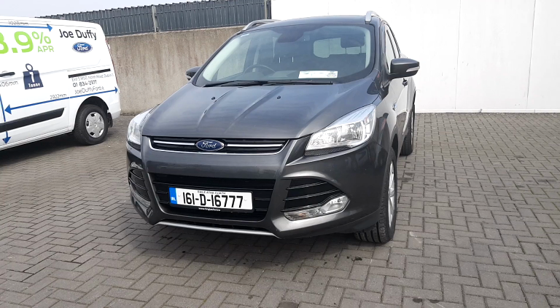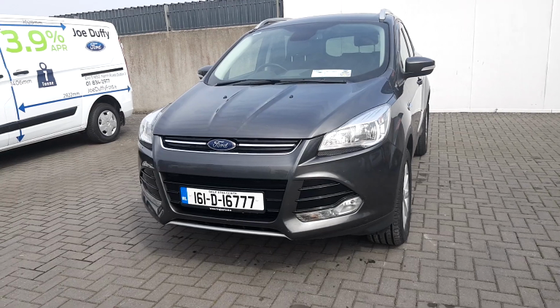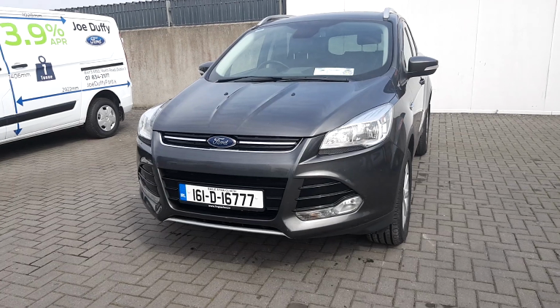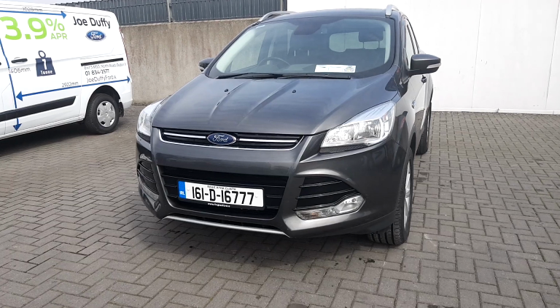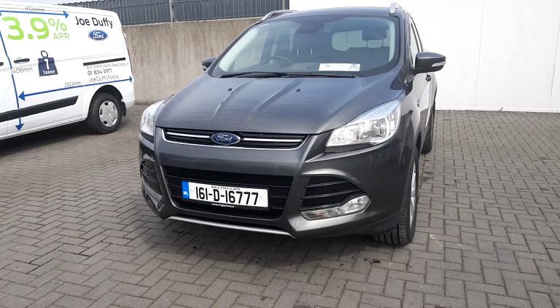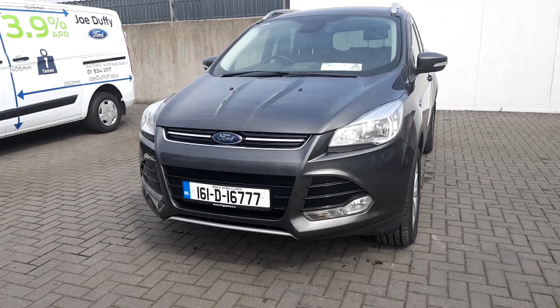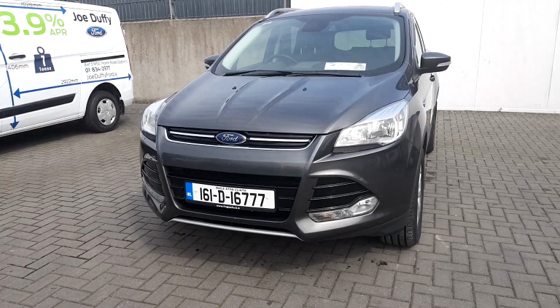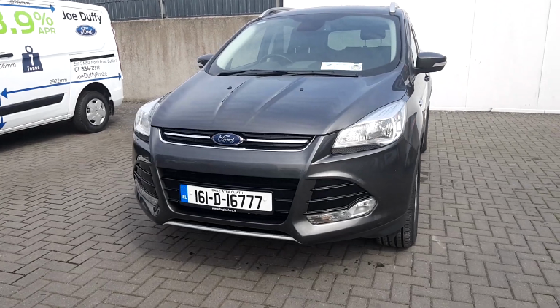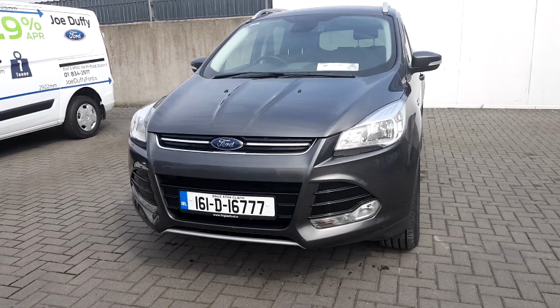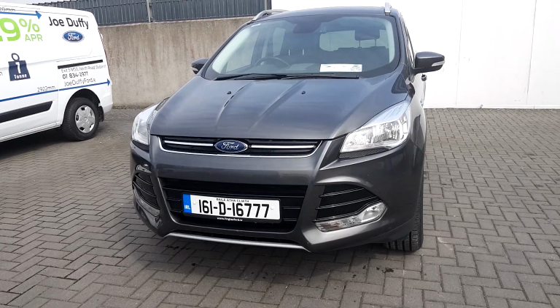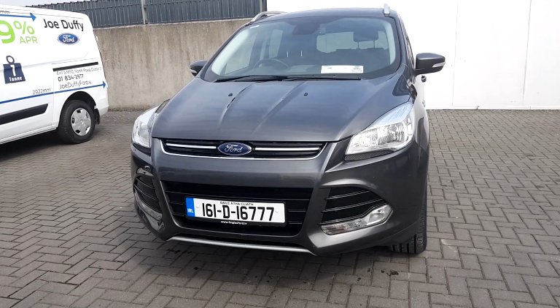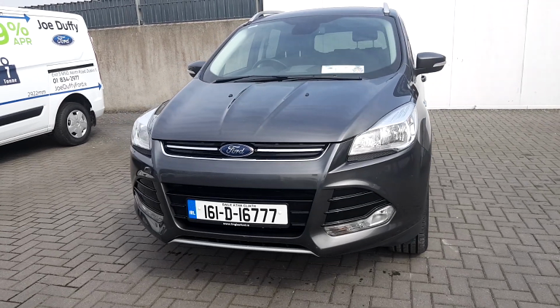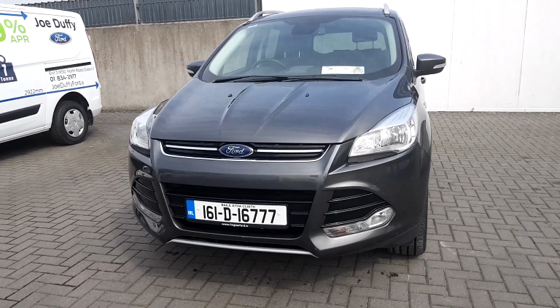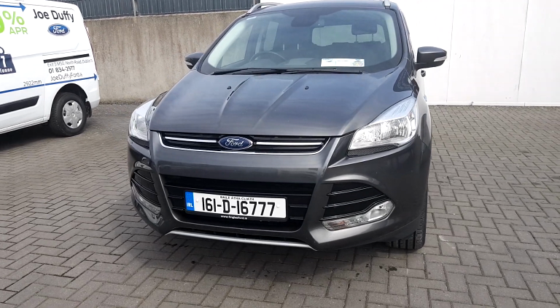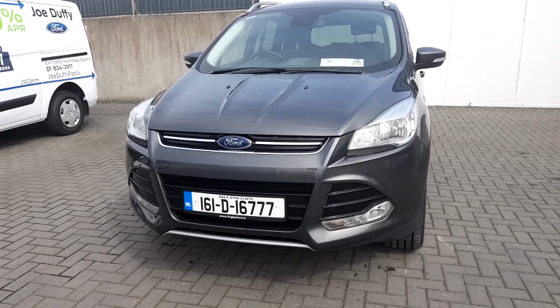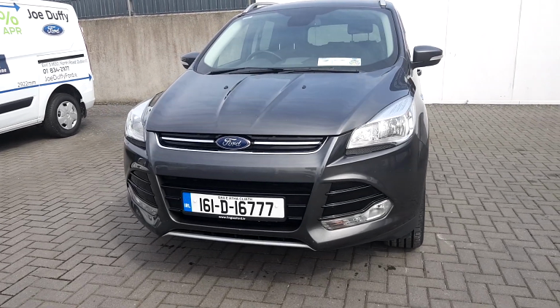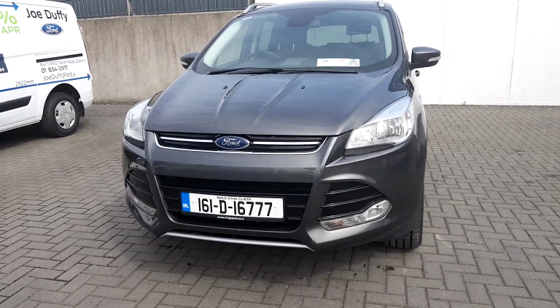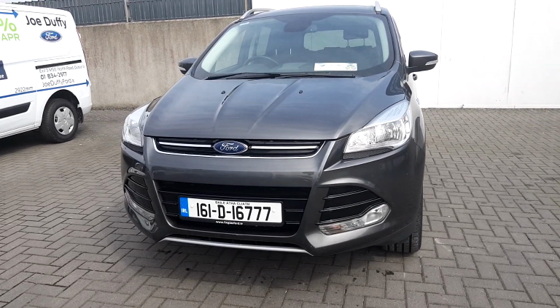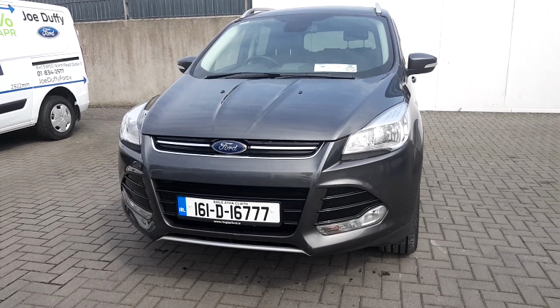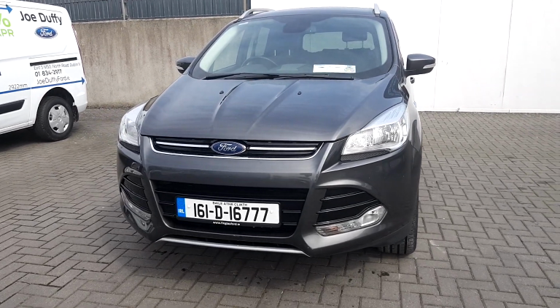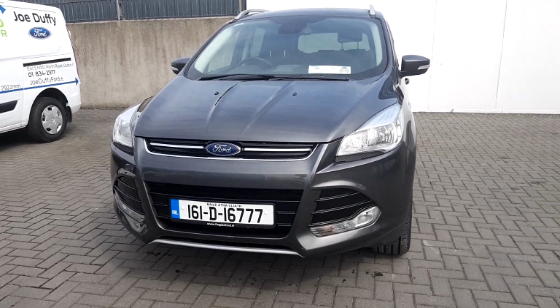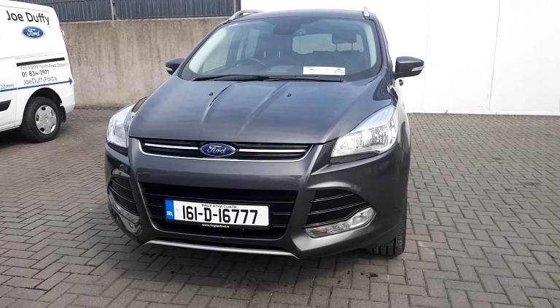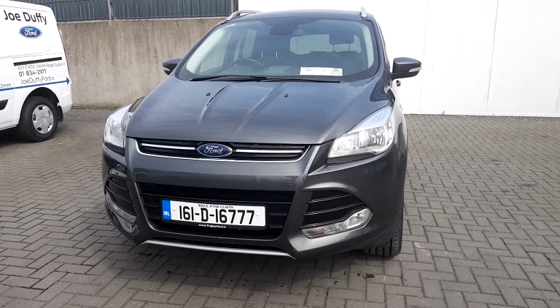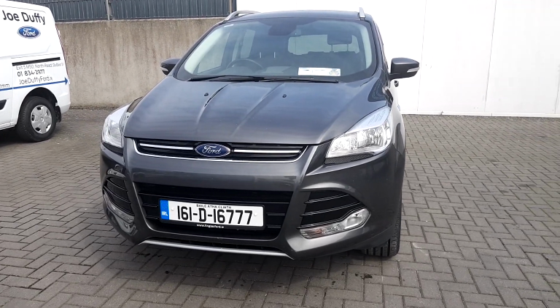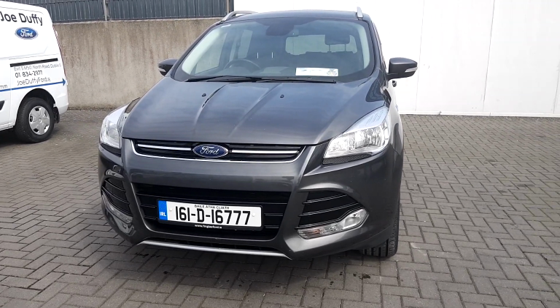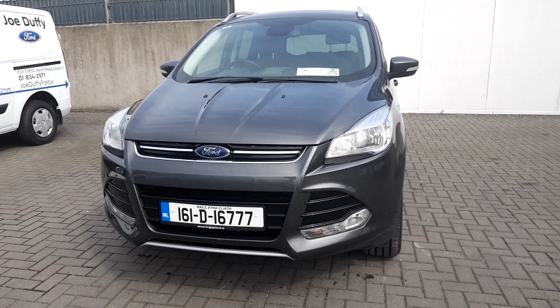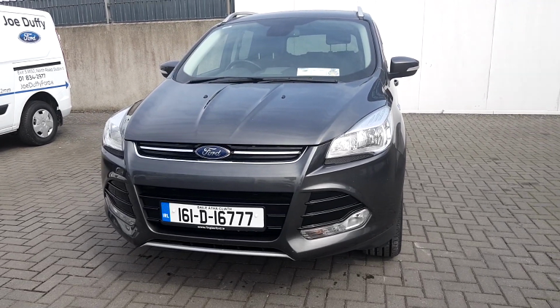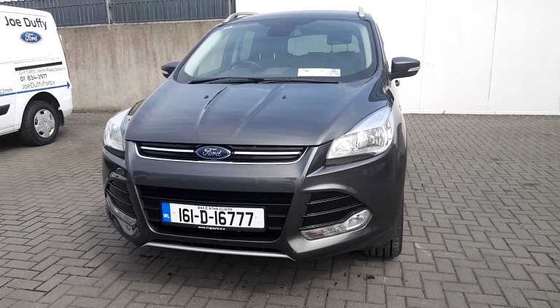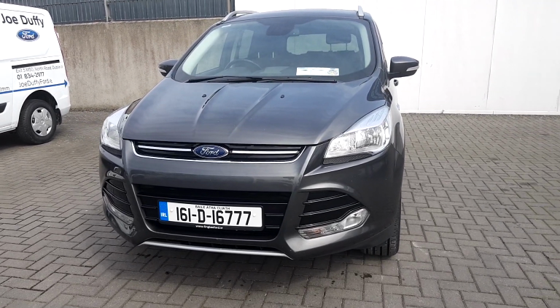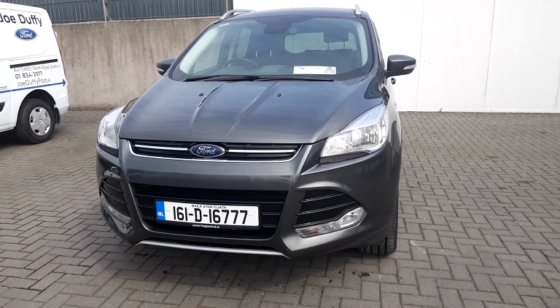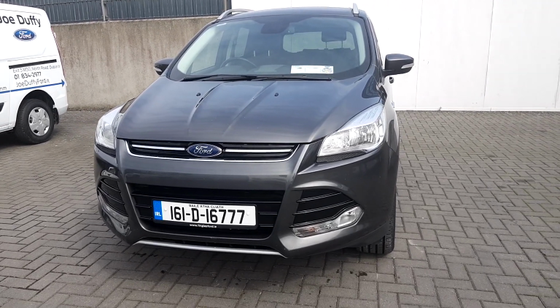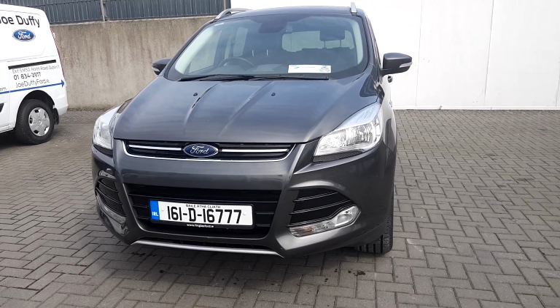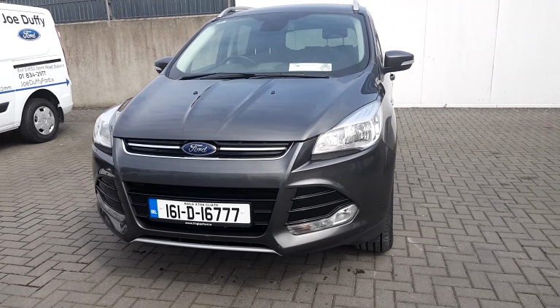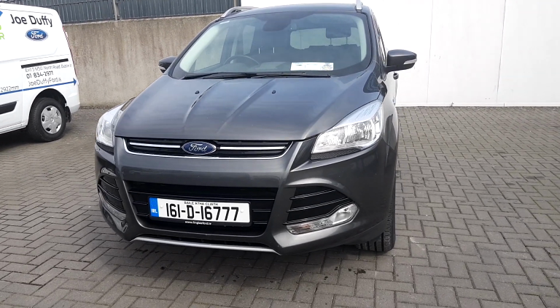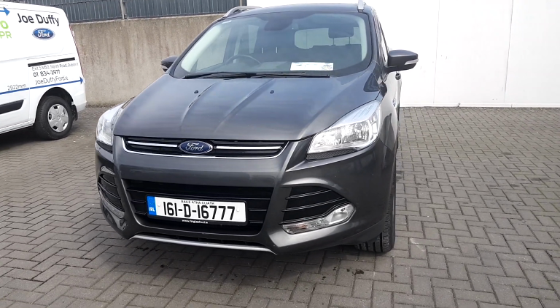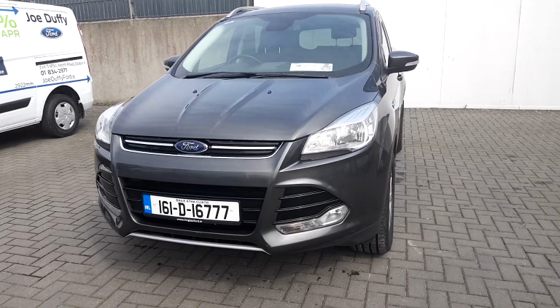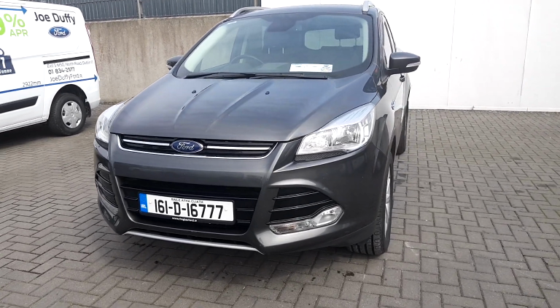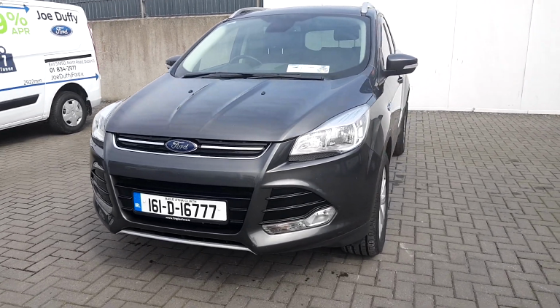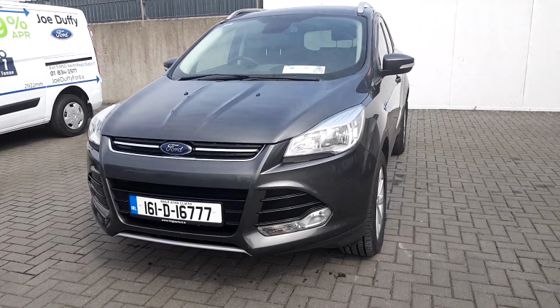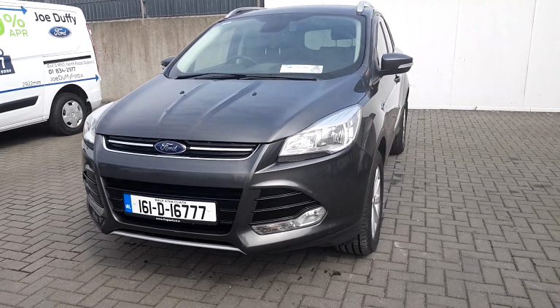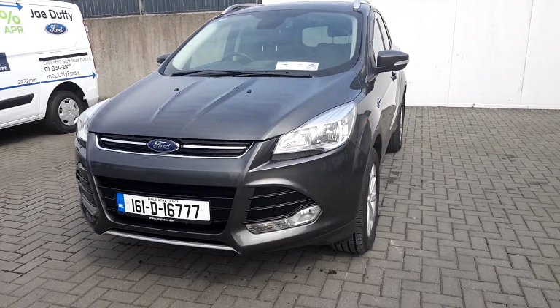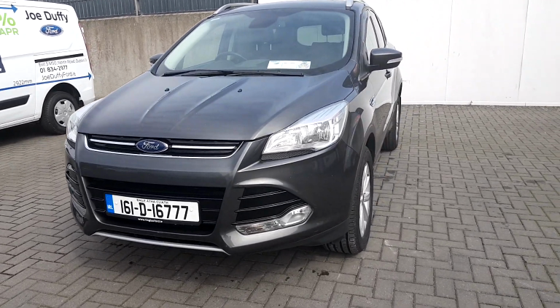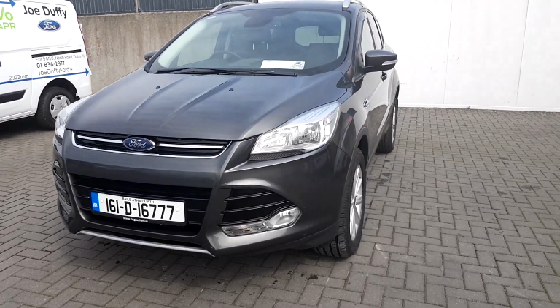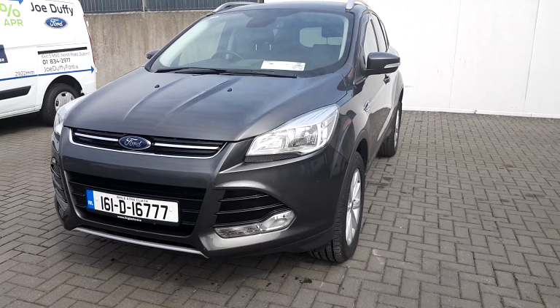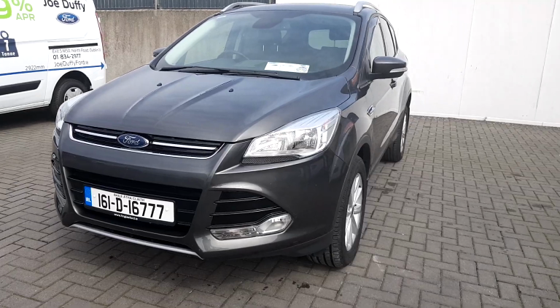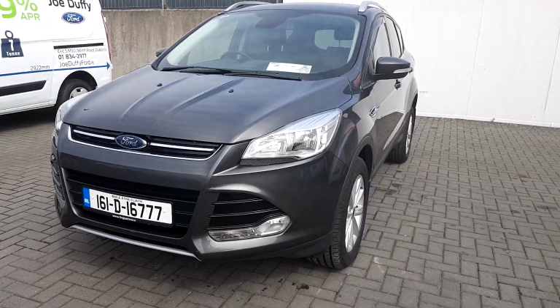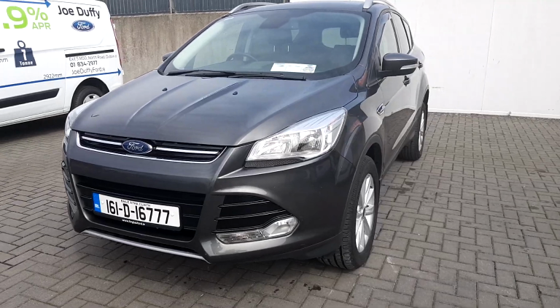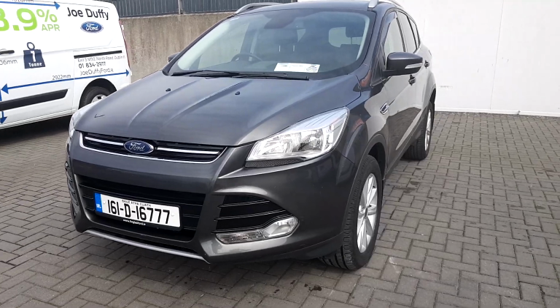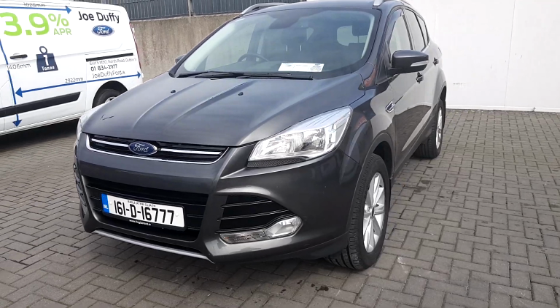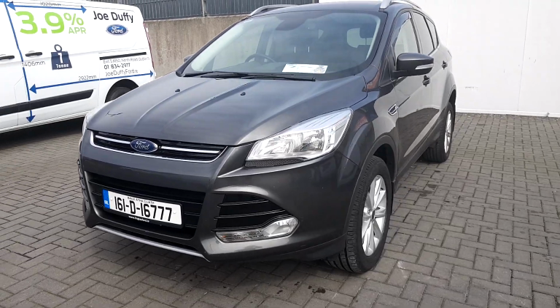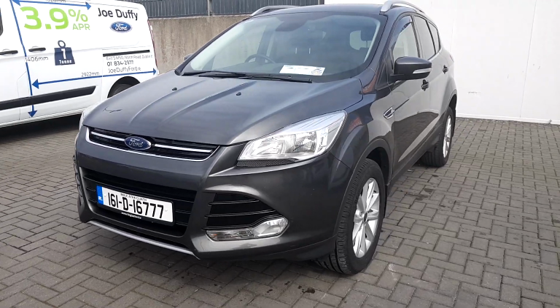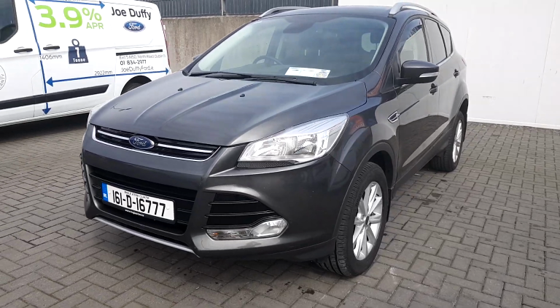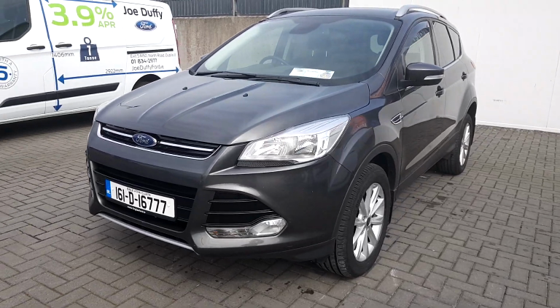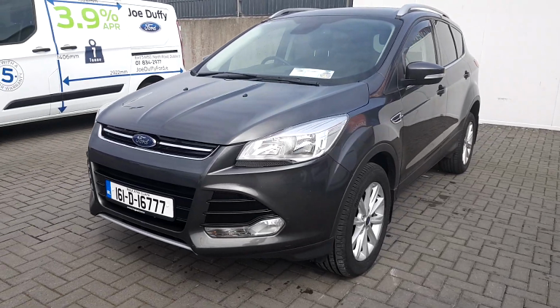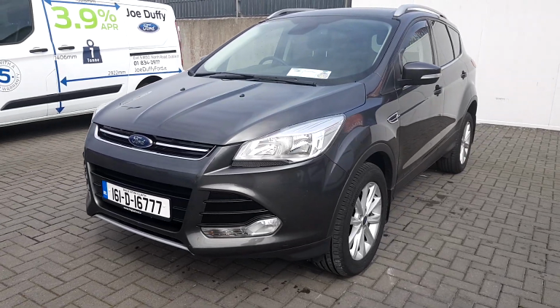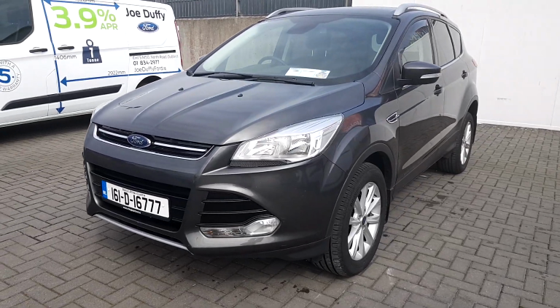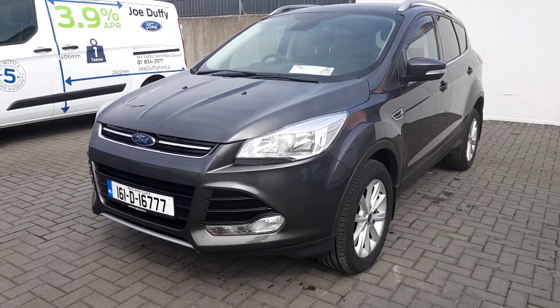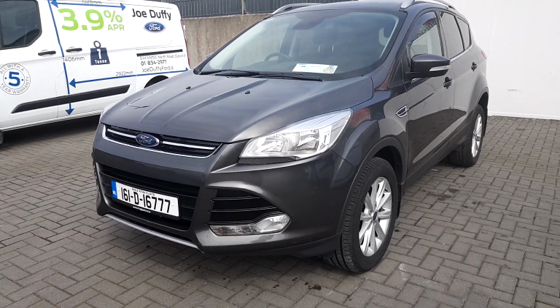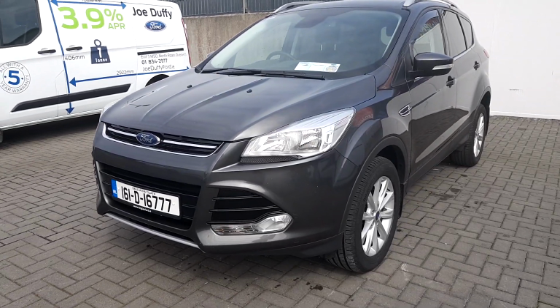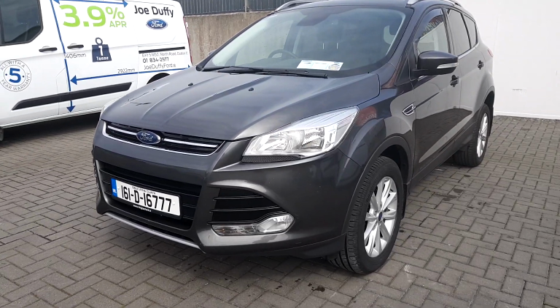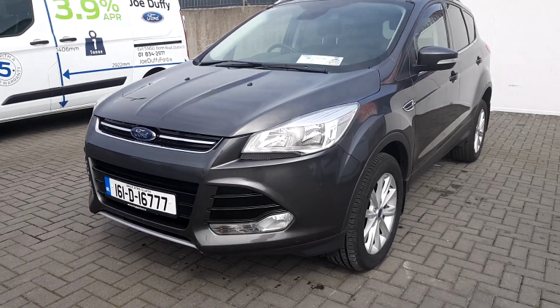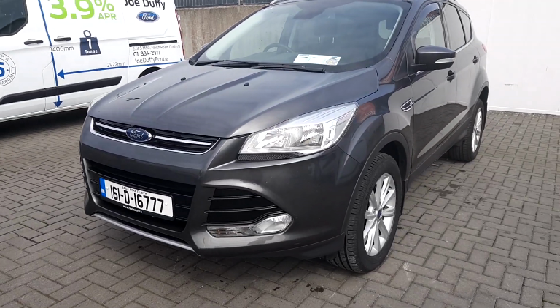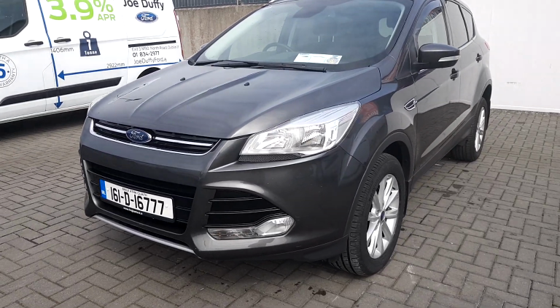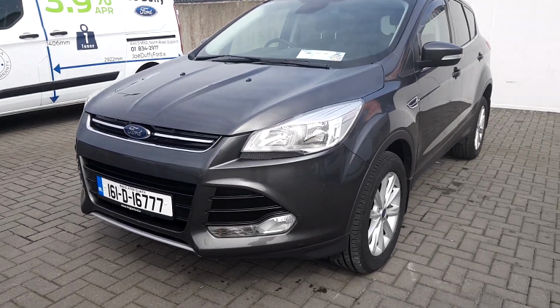Welcome to Joe Dovey Ford. Today we've got a Ford Cougar Titanium. This car has a 161 registration.